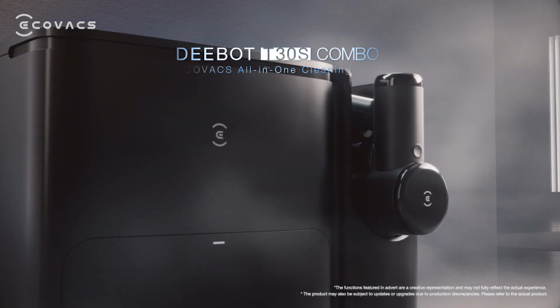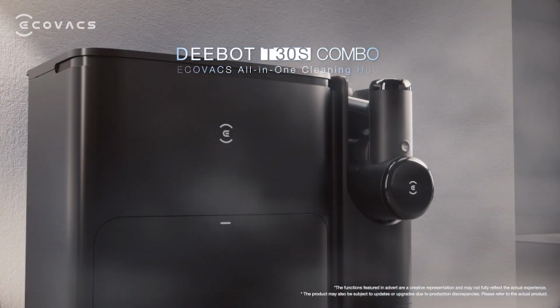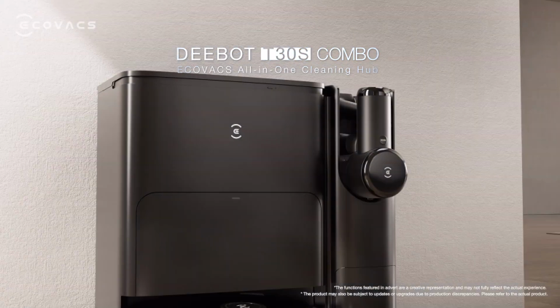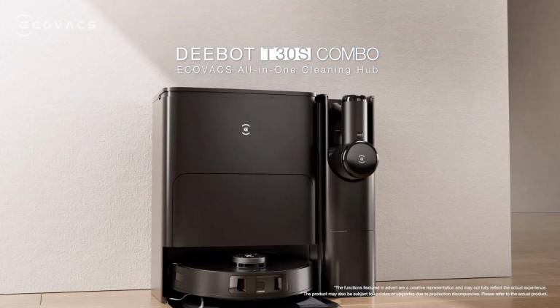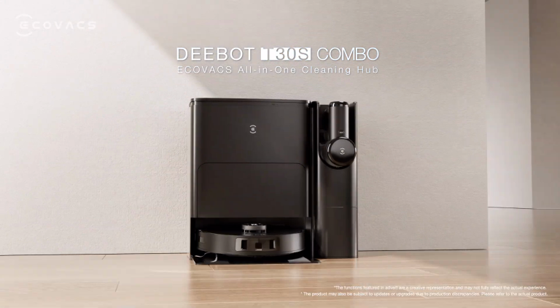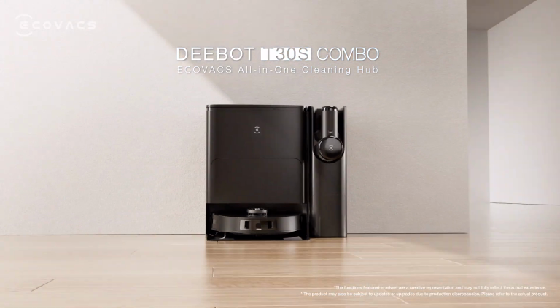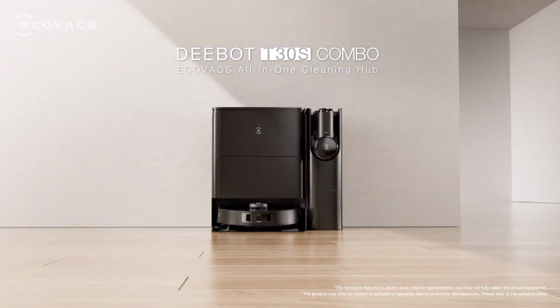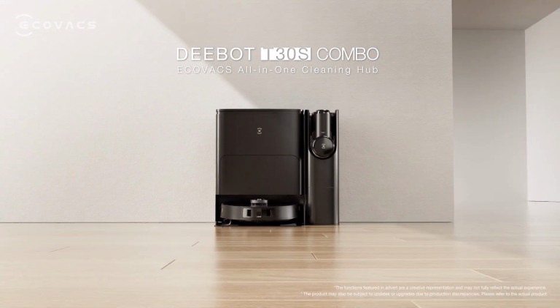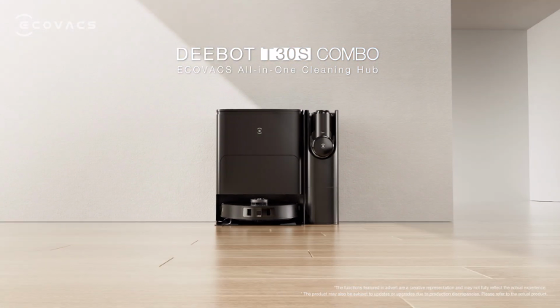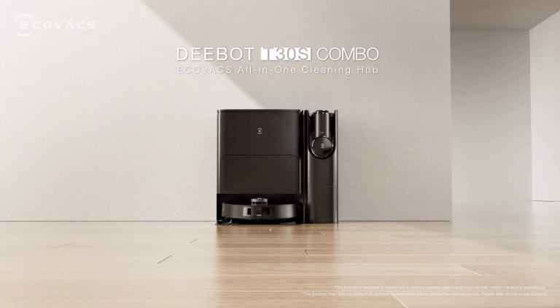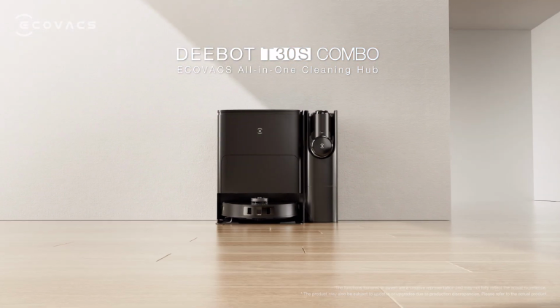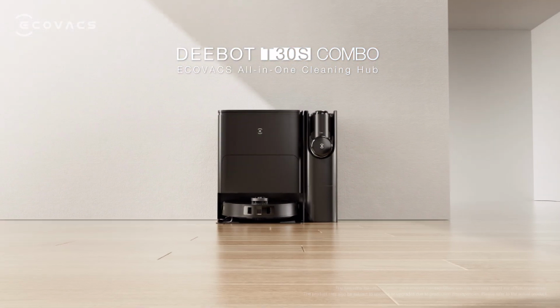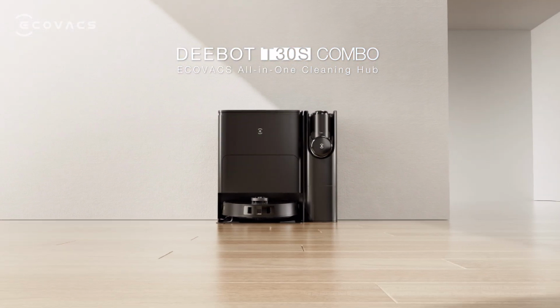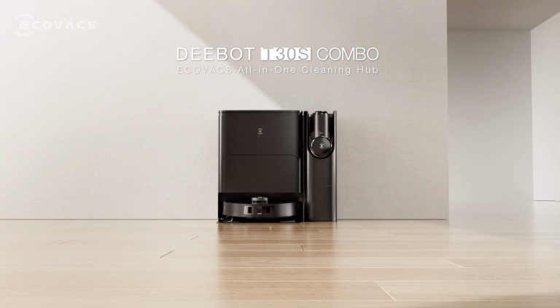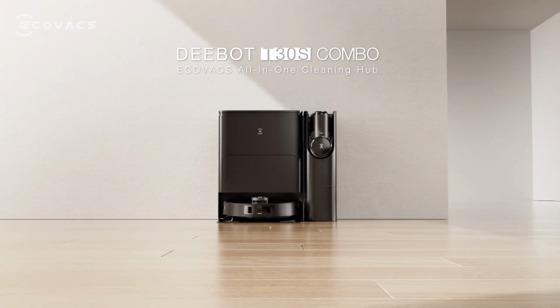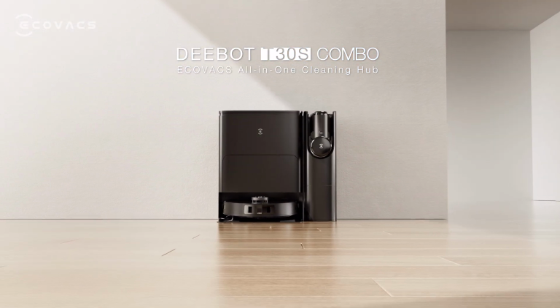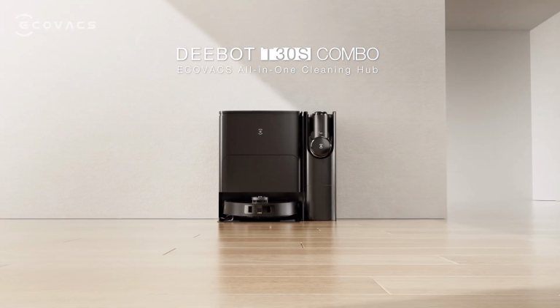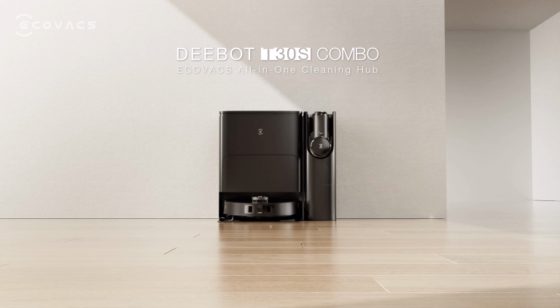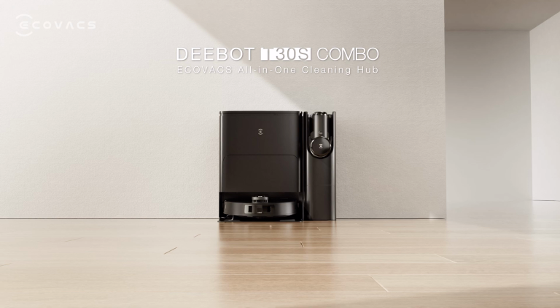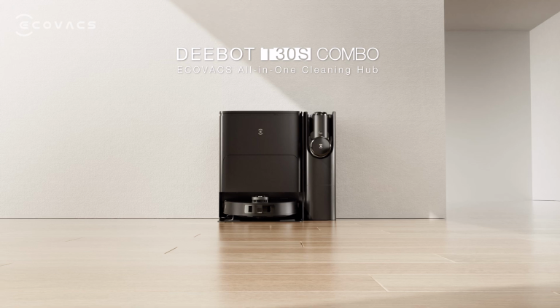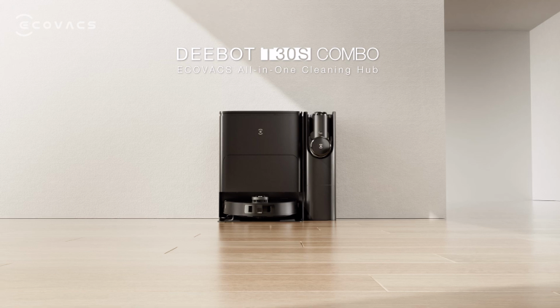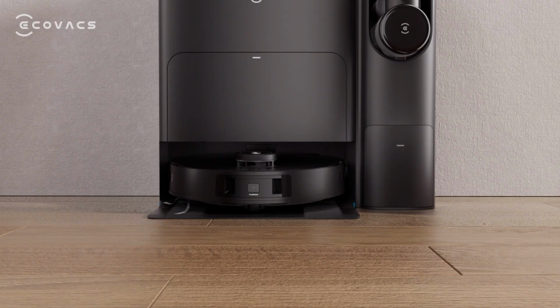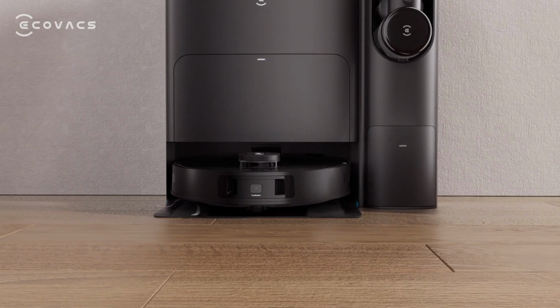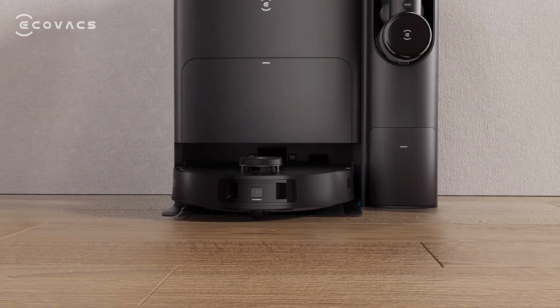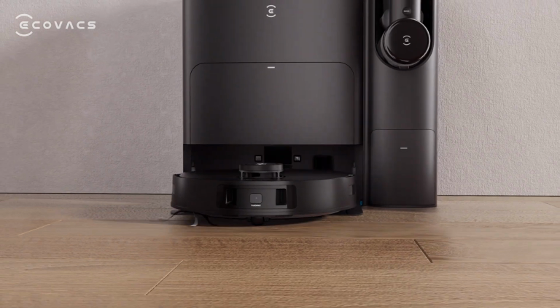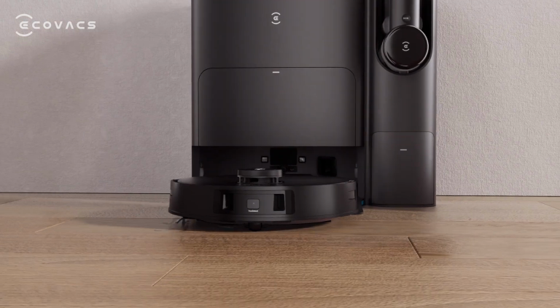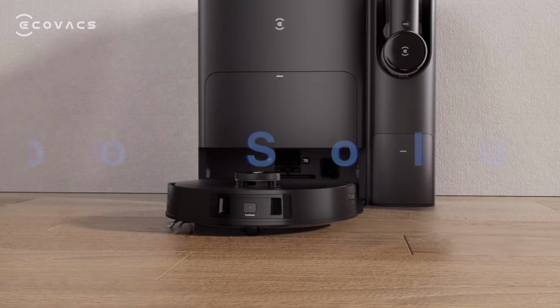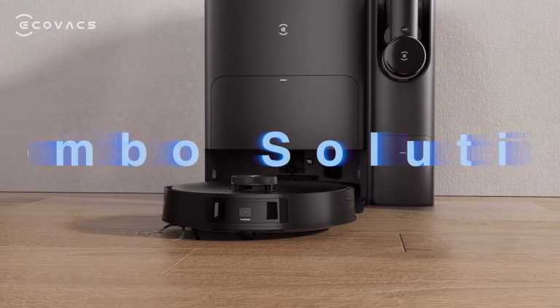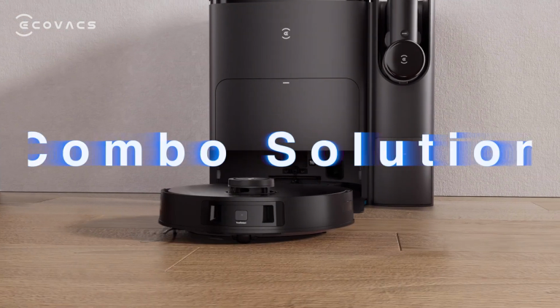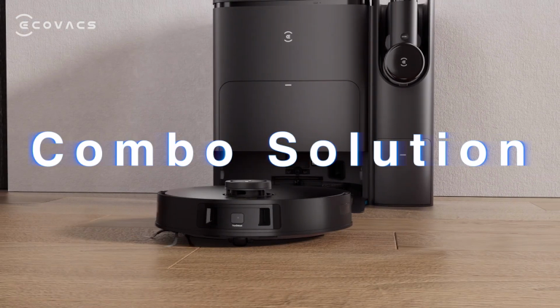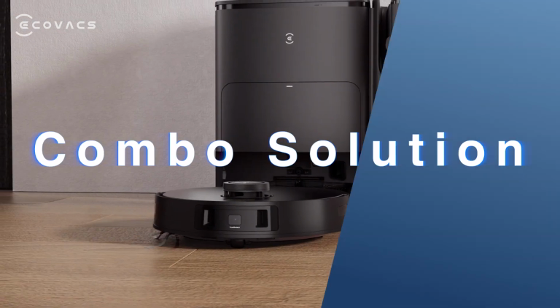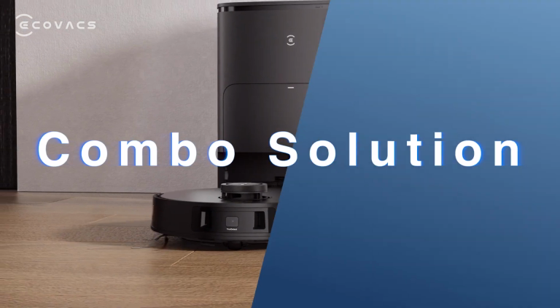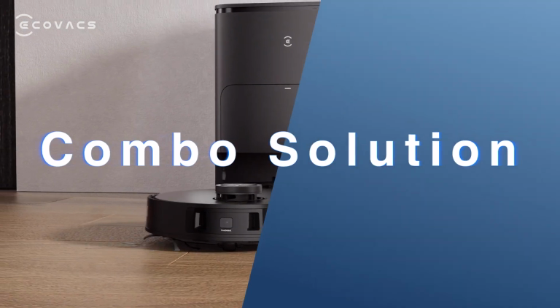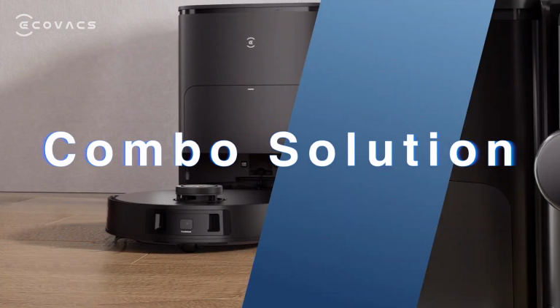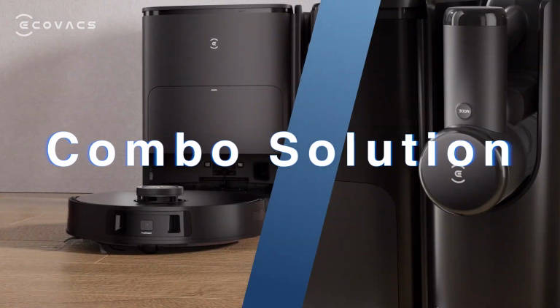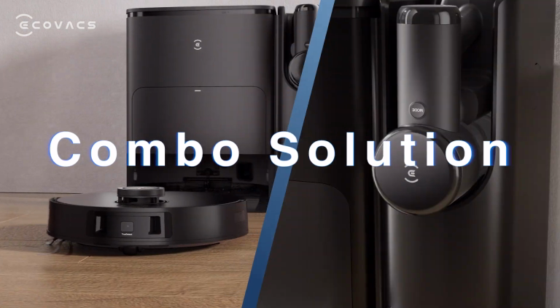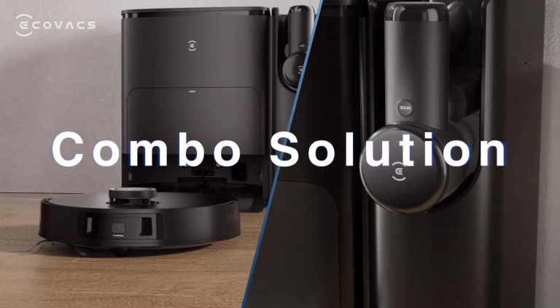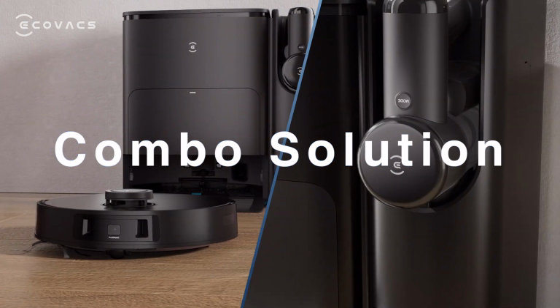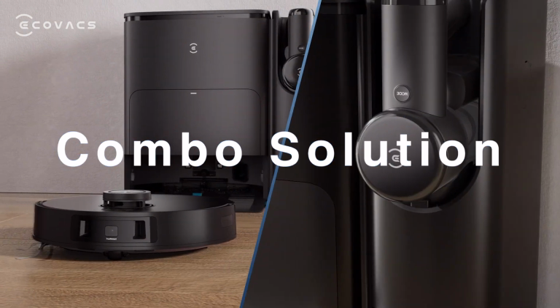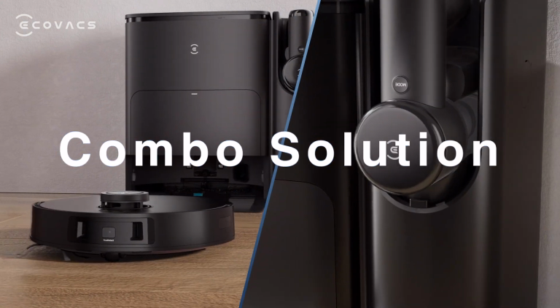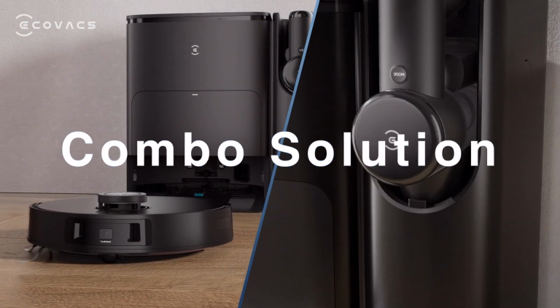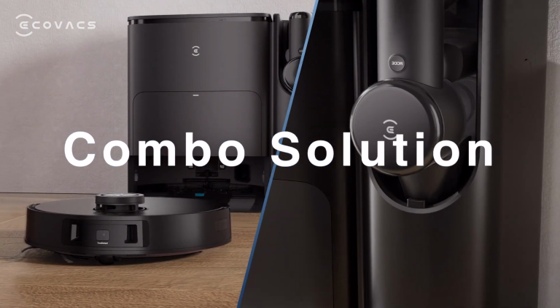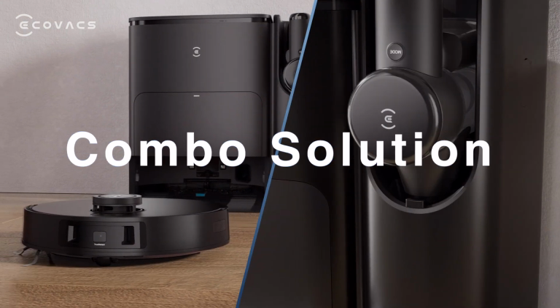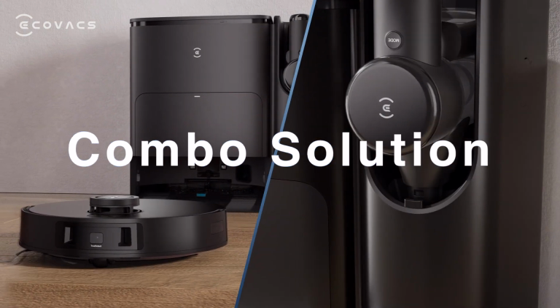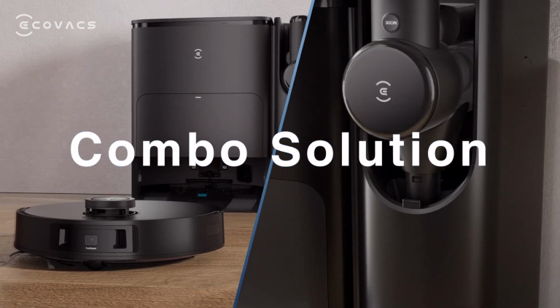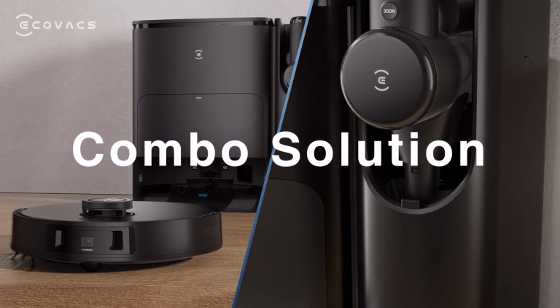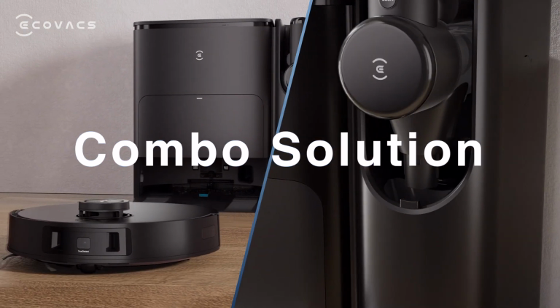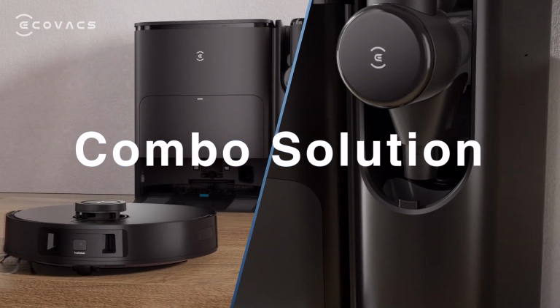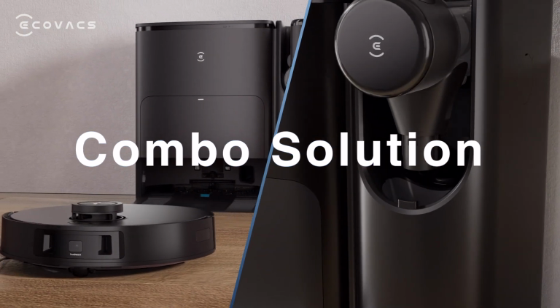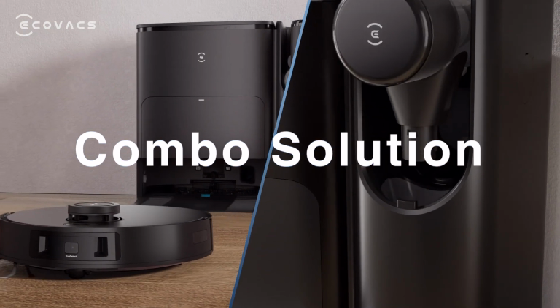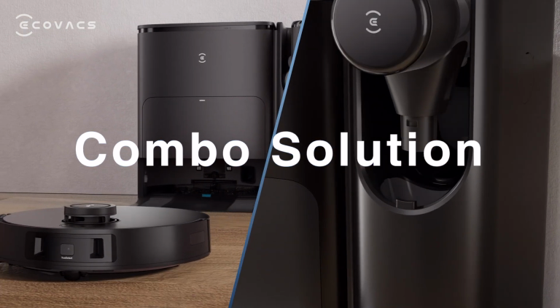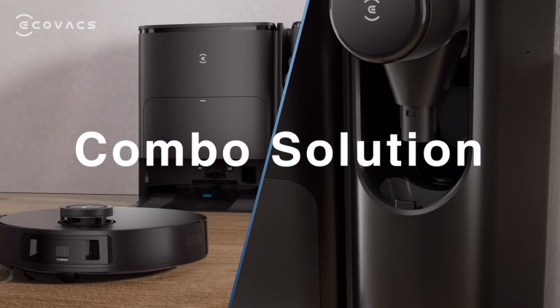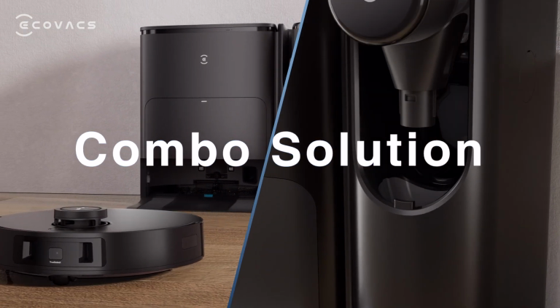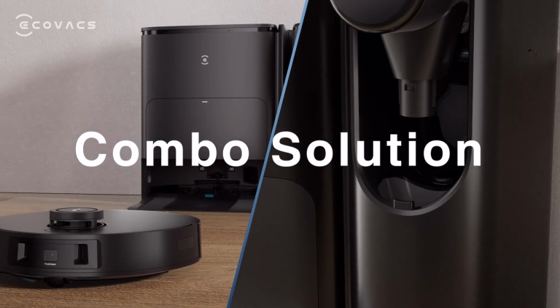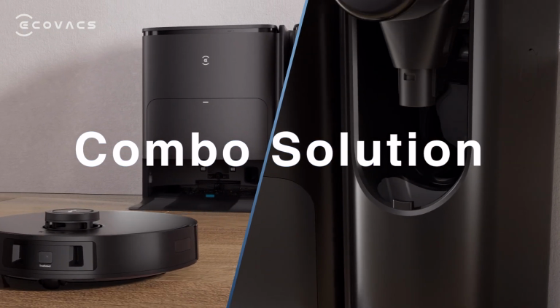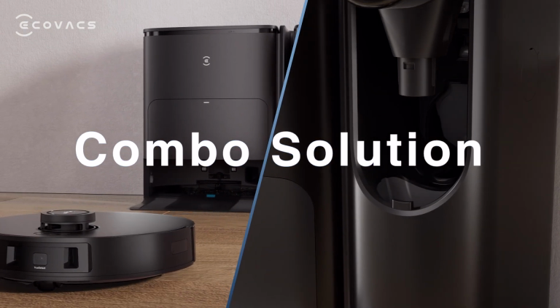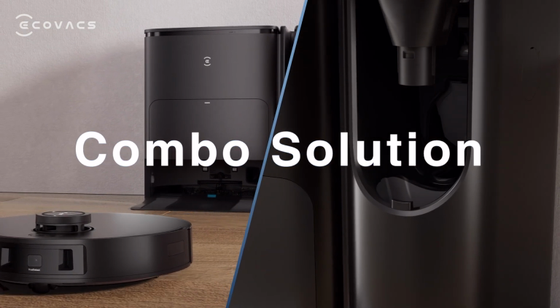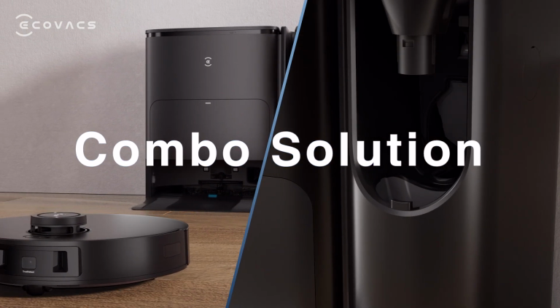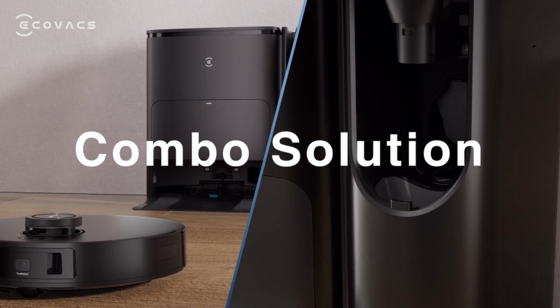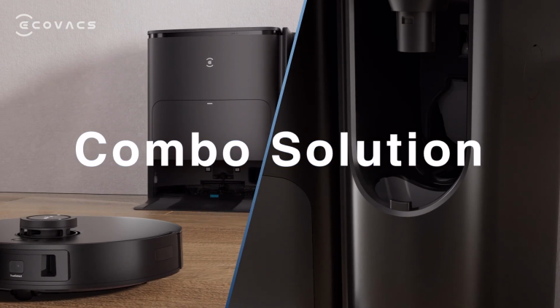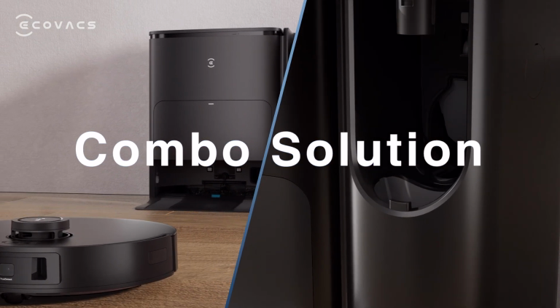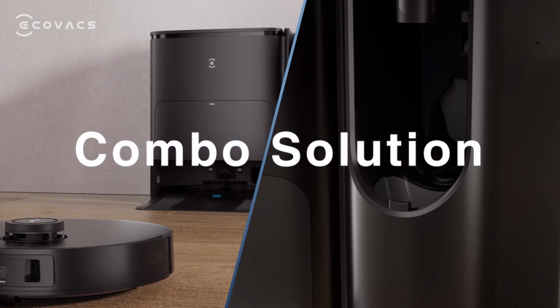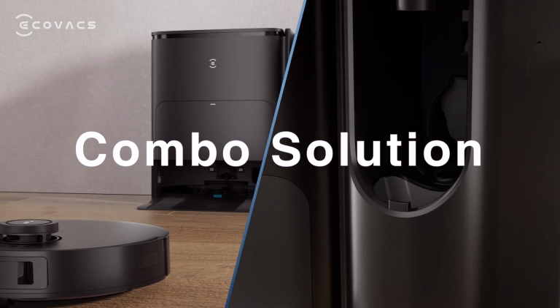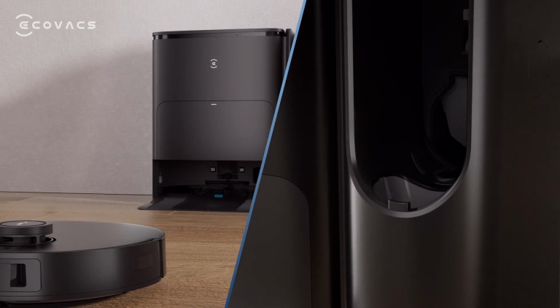ECOVAX D-BOT T30S Combo — your ultimate combo solution of powerful handheld vacuum and D-BOT.